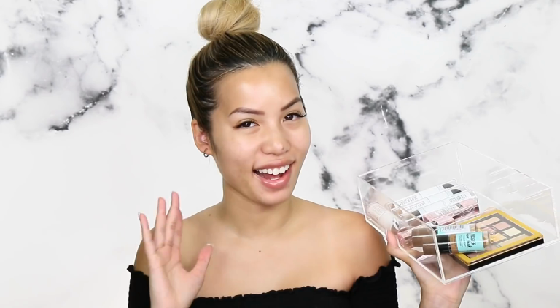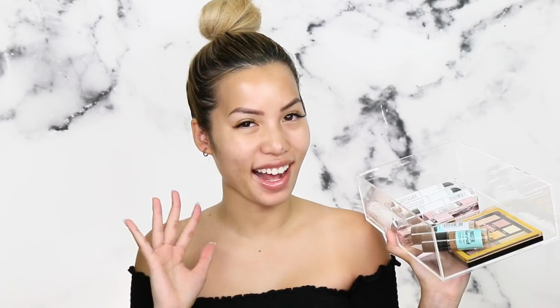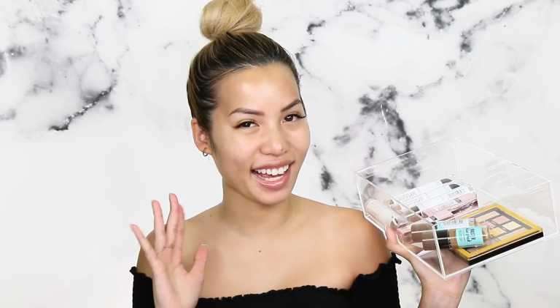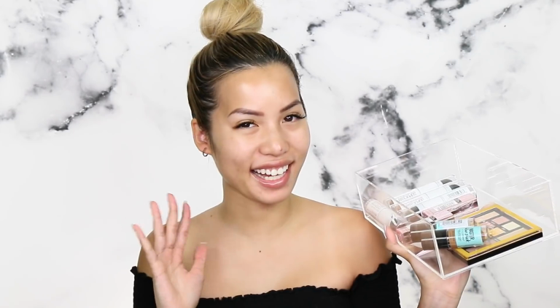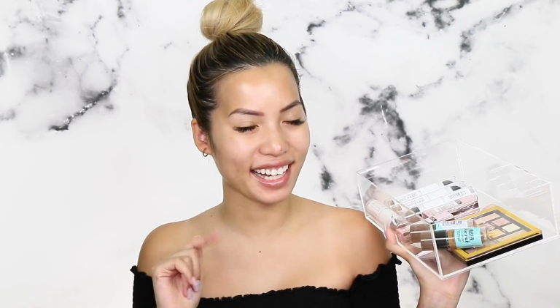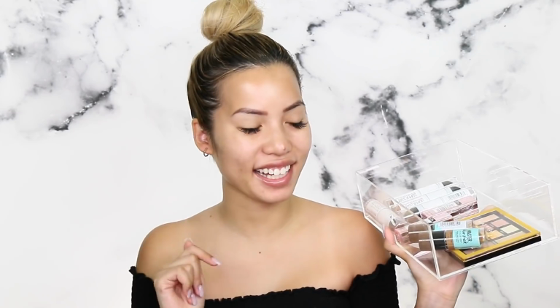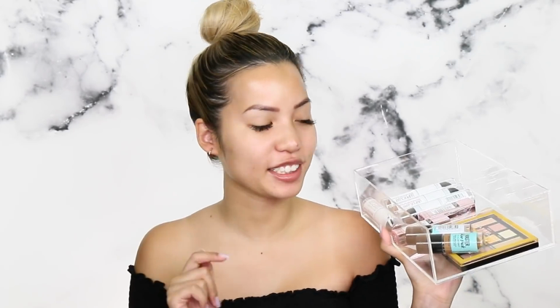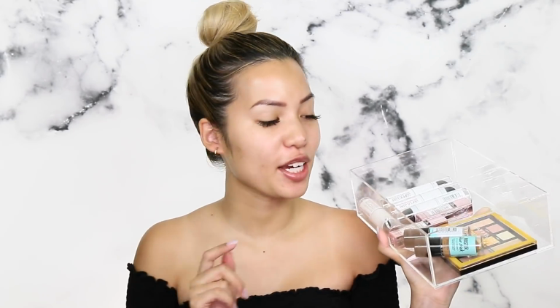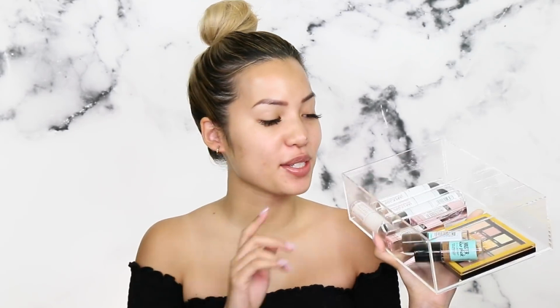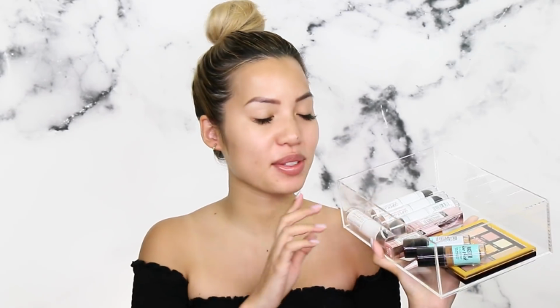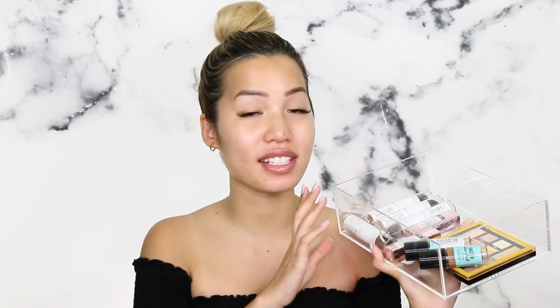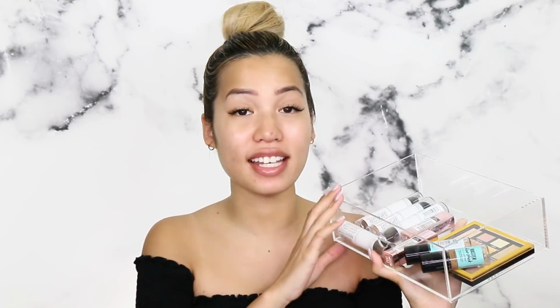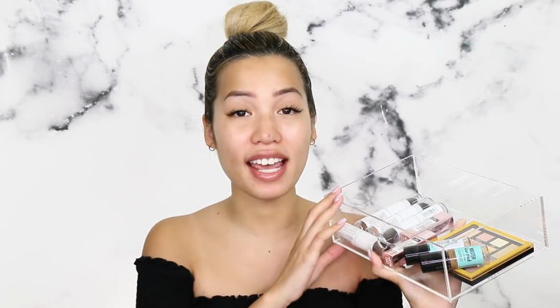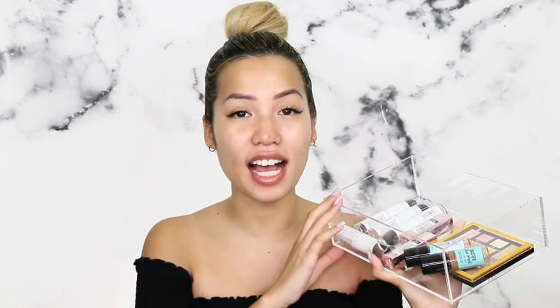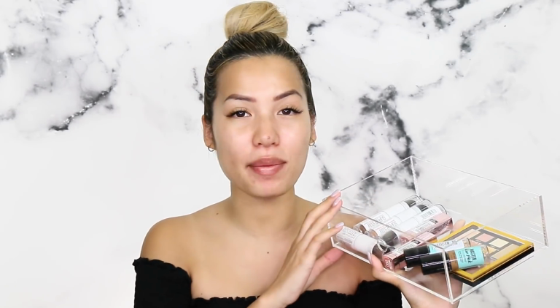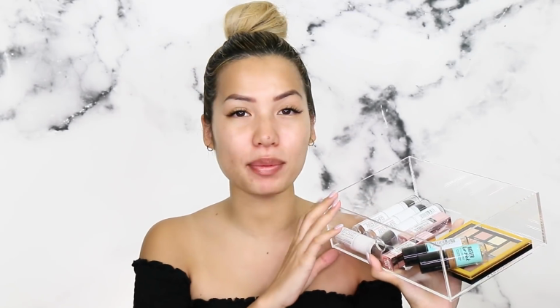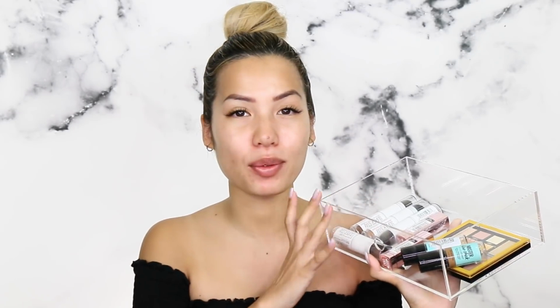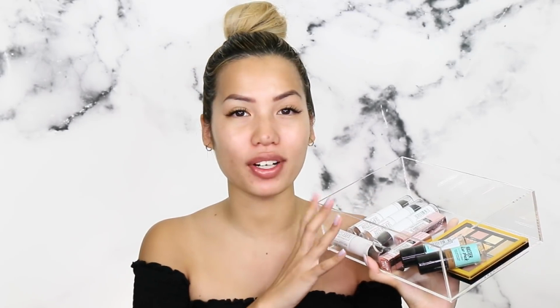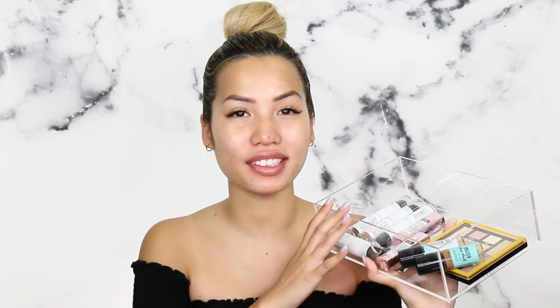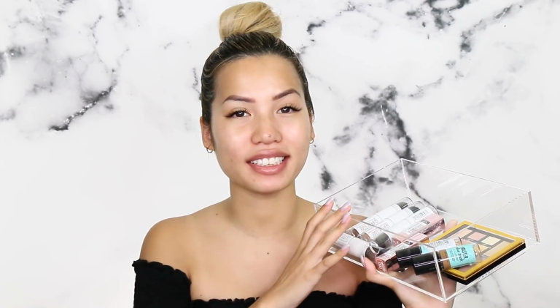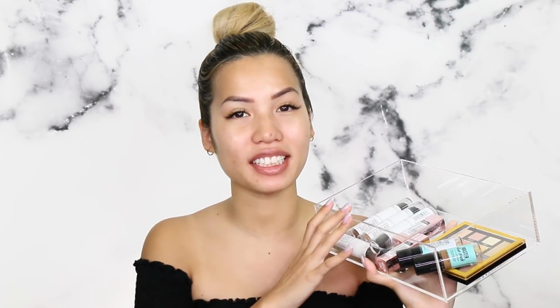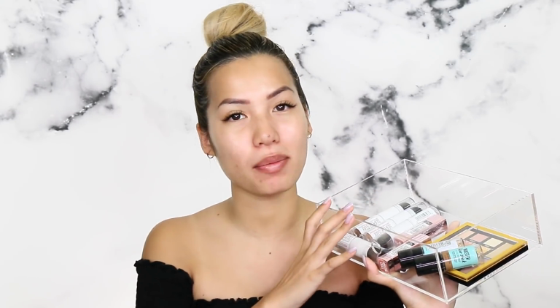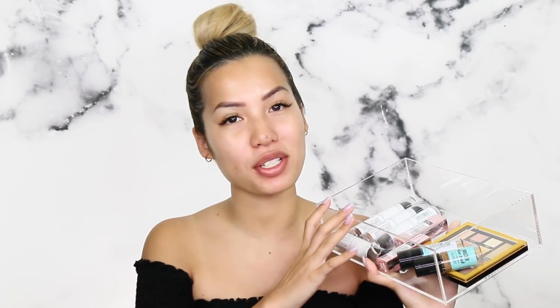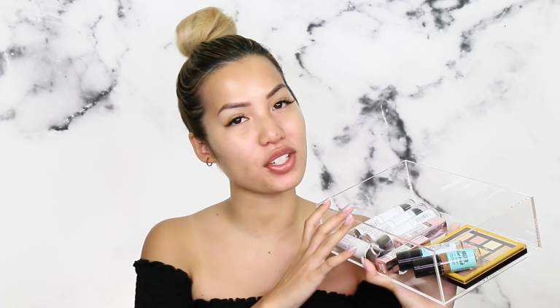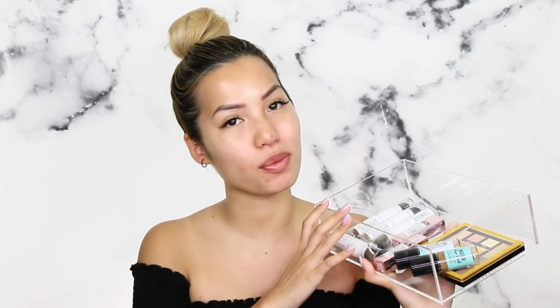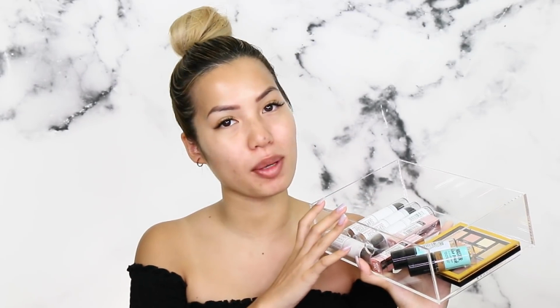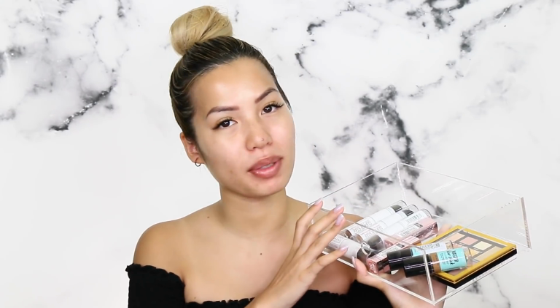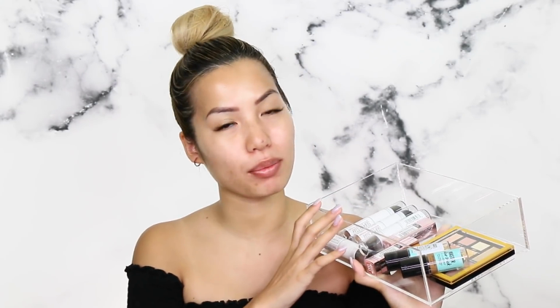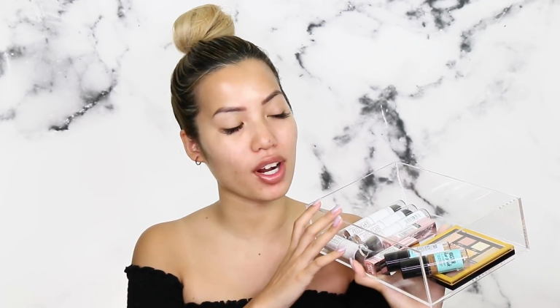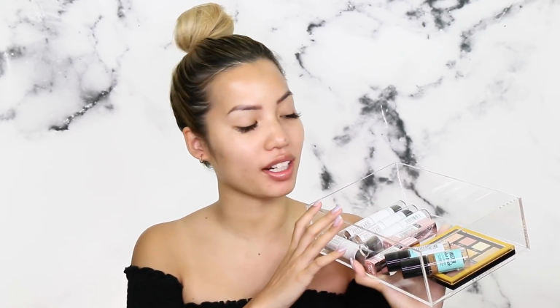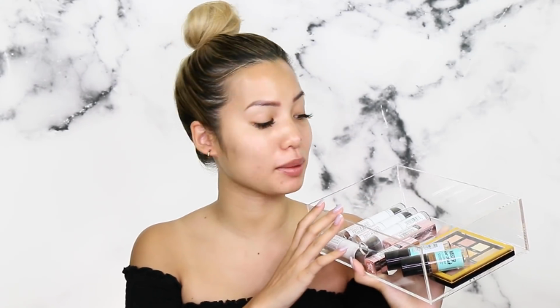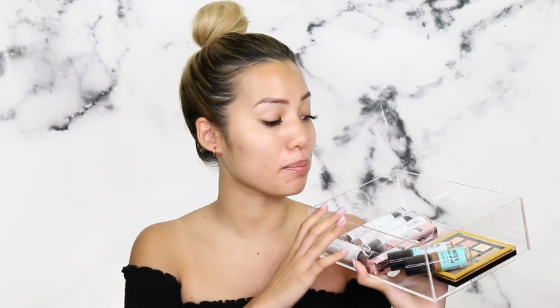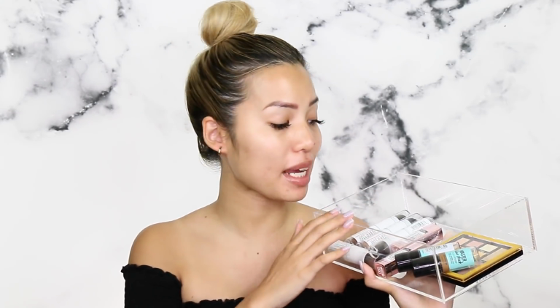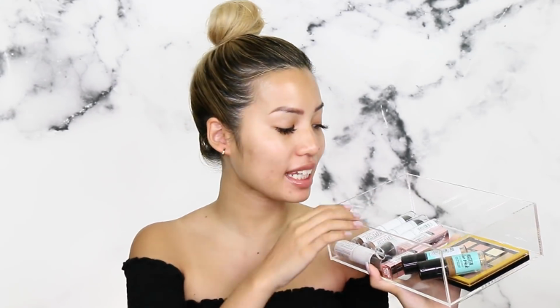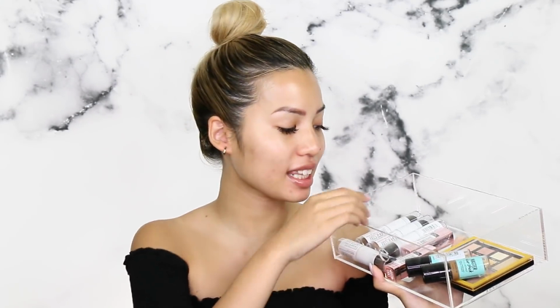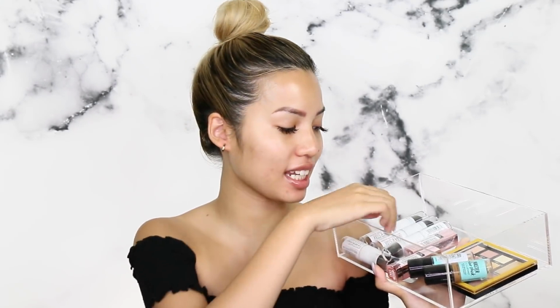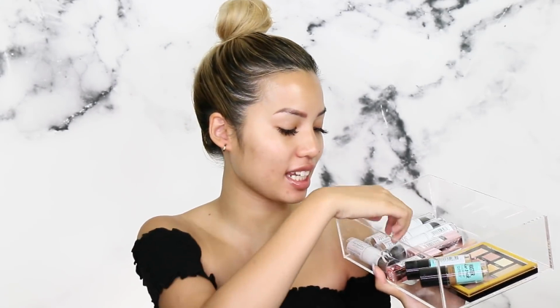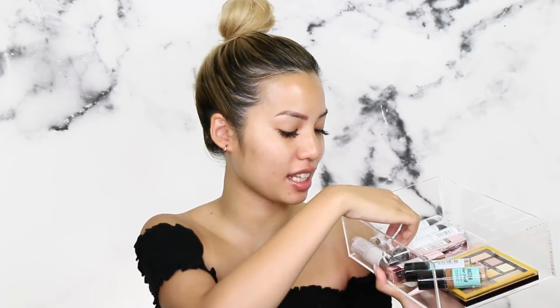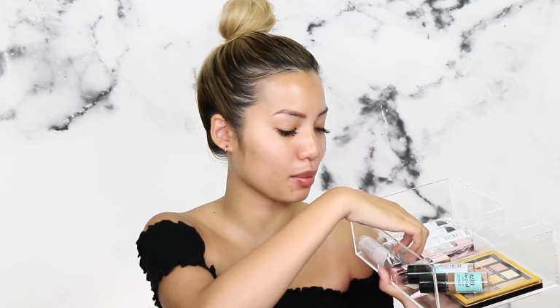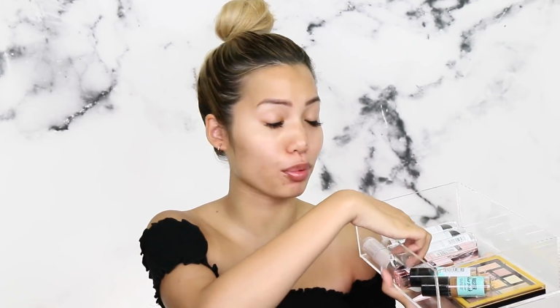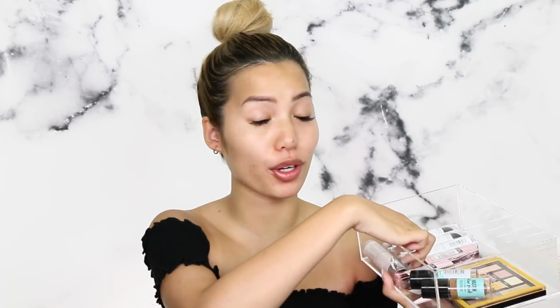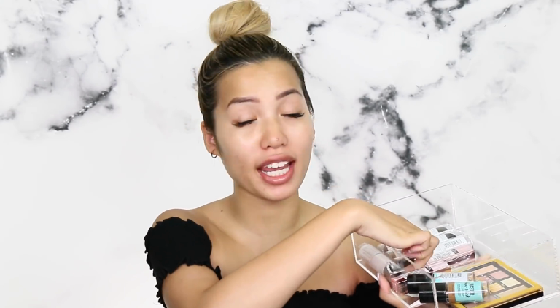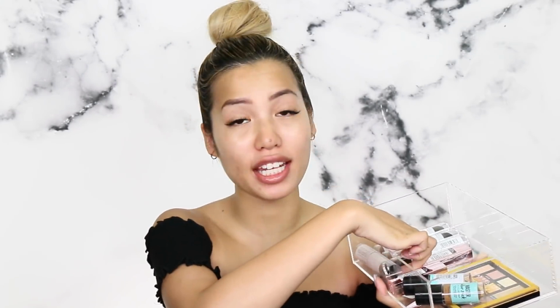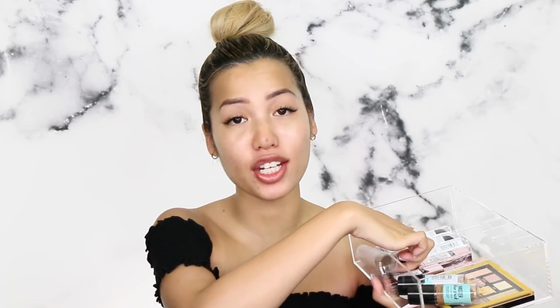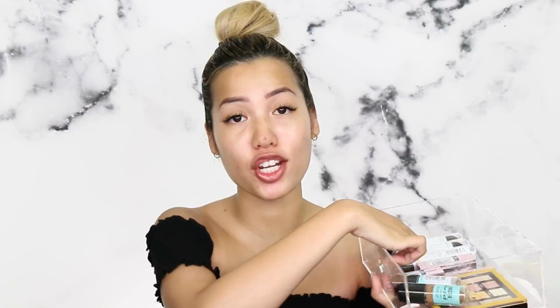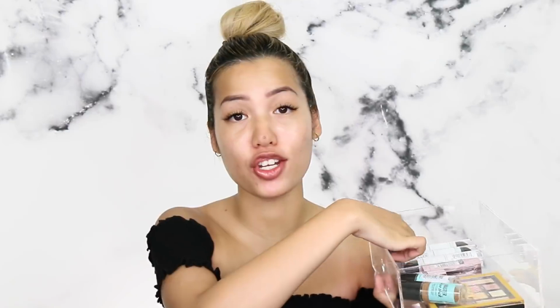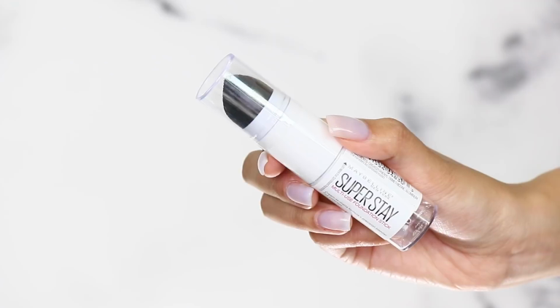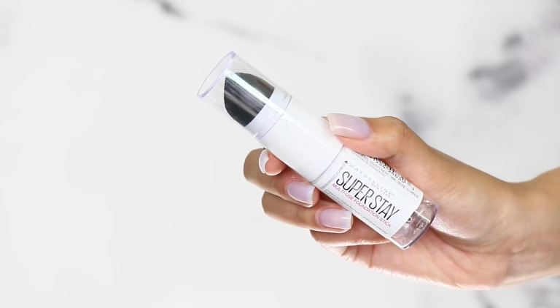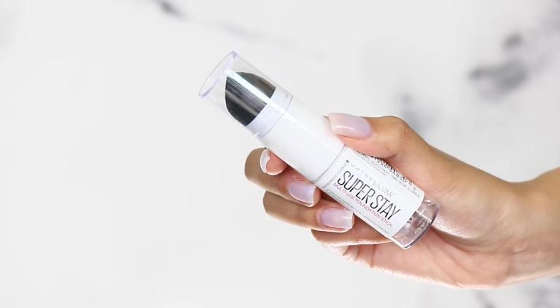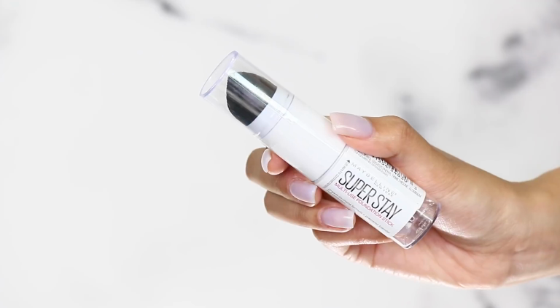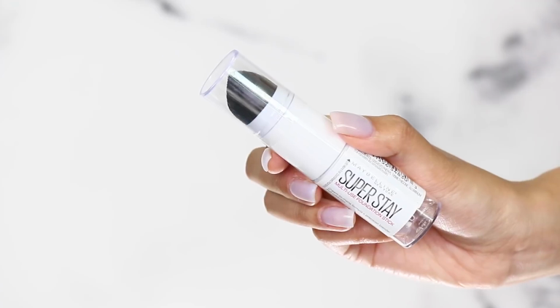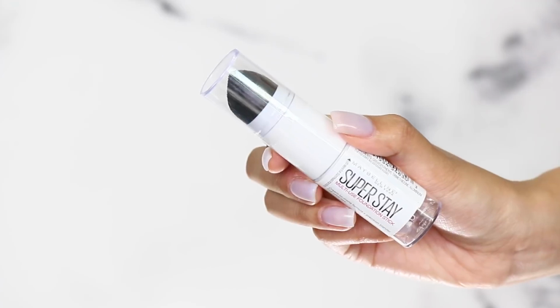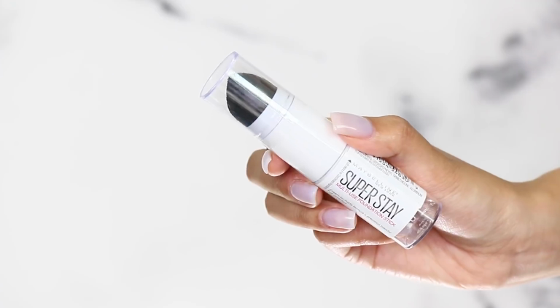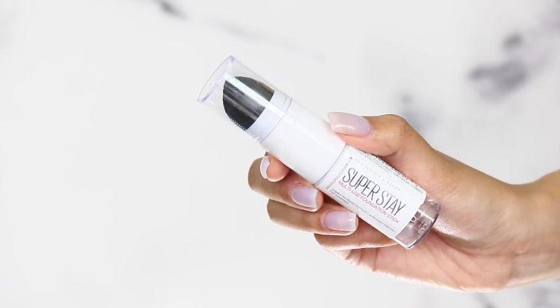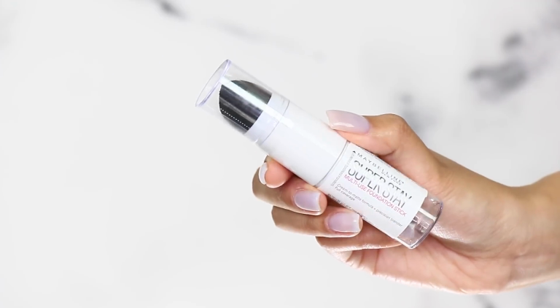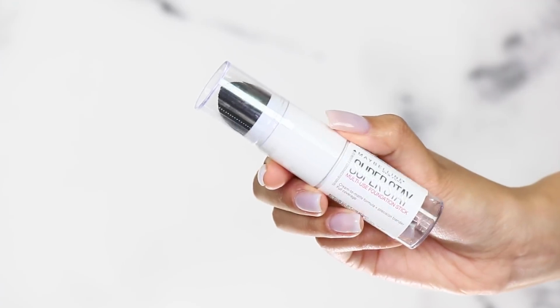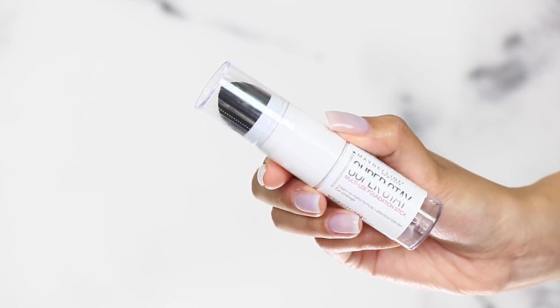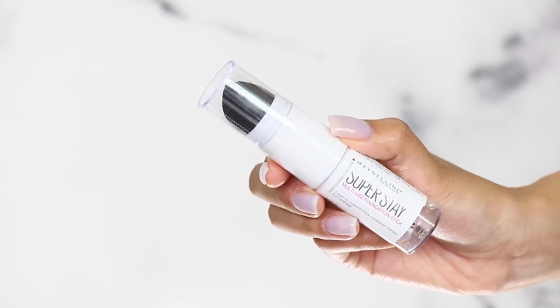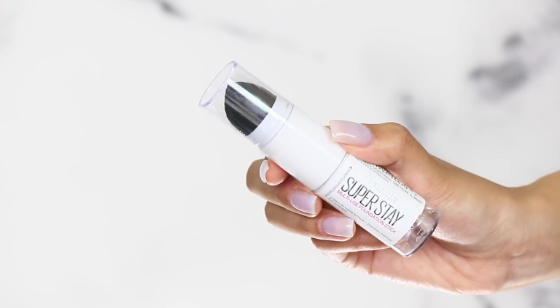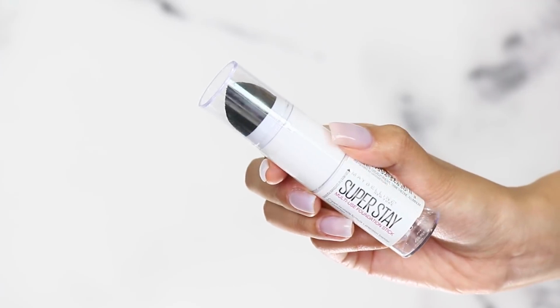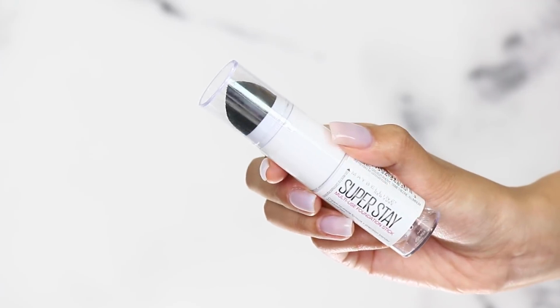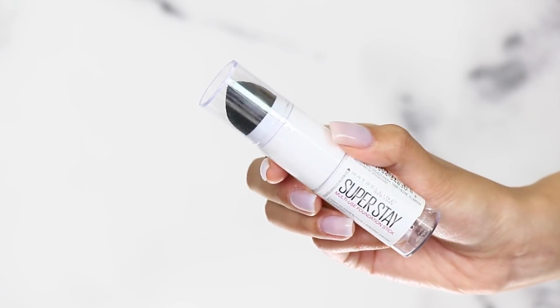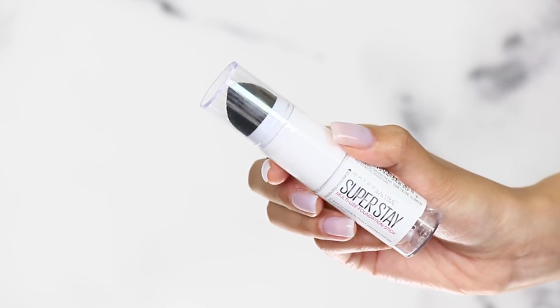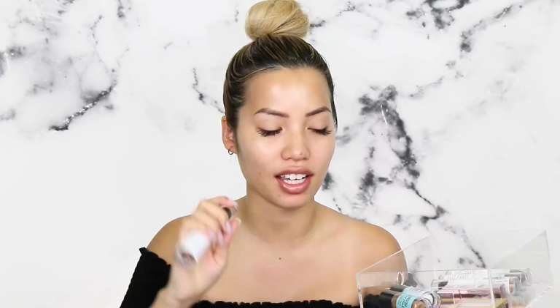Hi guys! Today I'm going to be wear testing a bunch of new Maybelline products, mainly the brand new Superstay foundation stick.